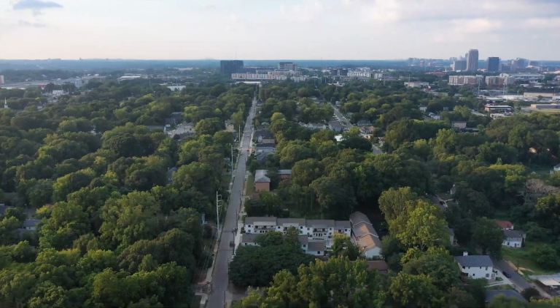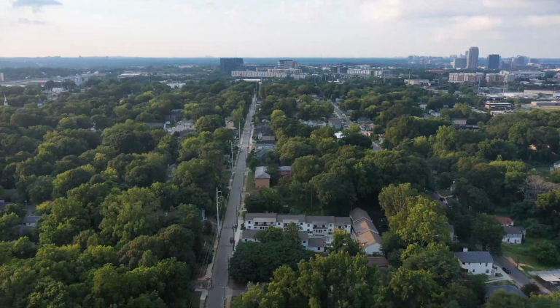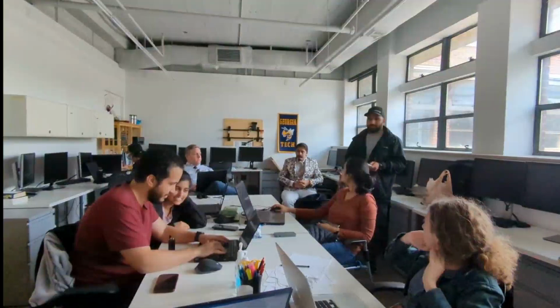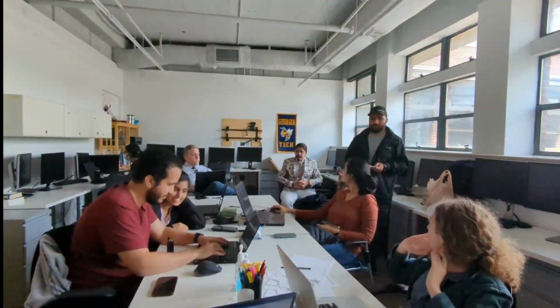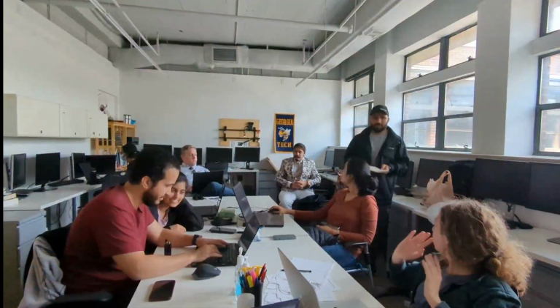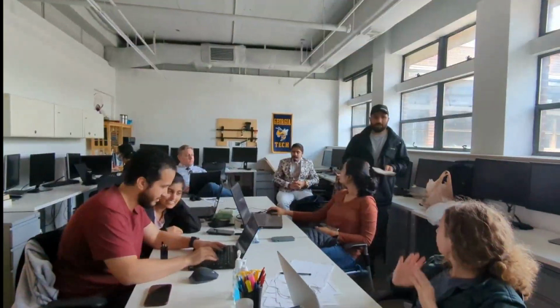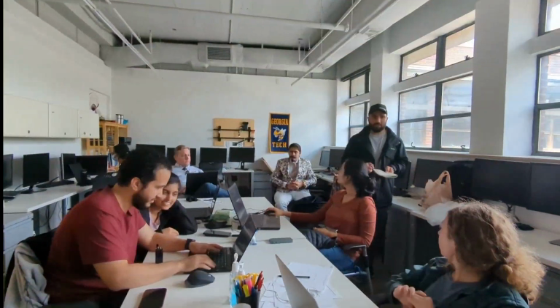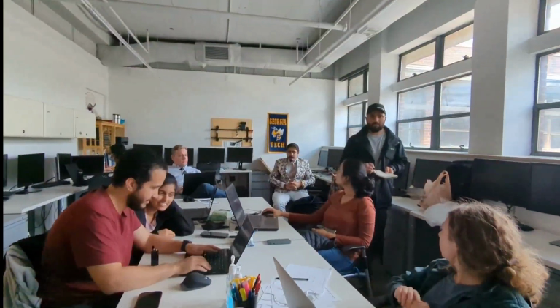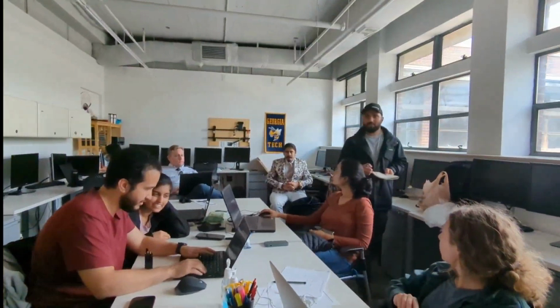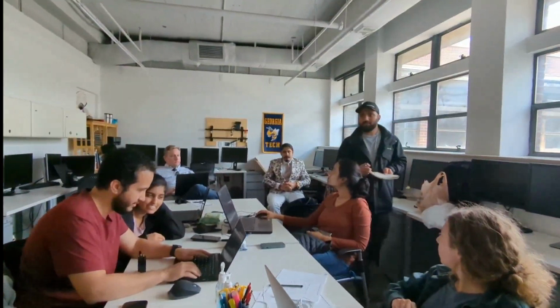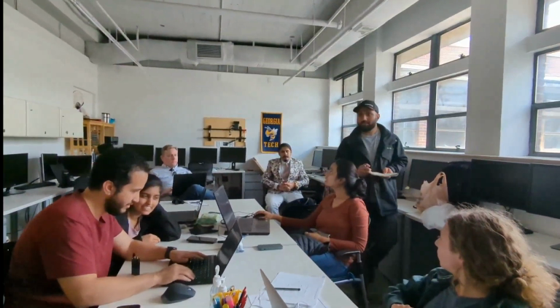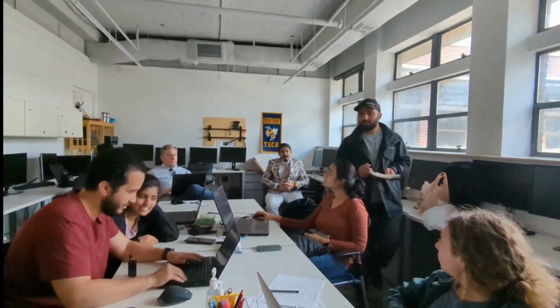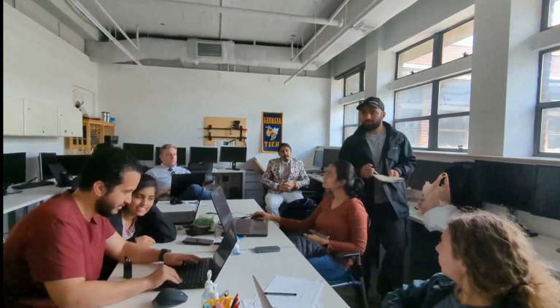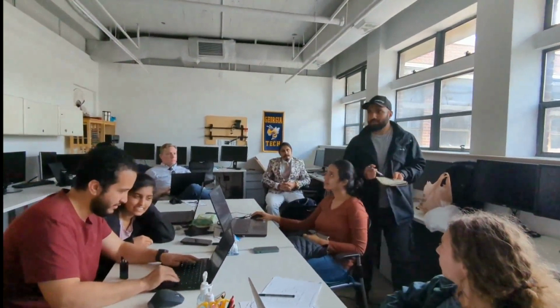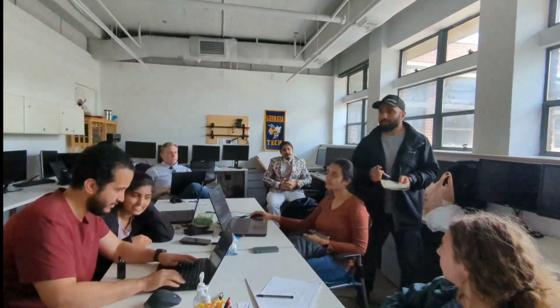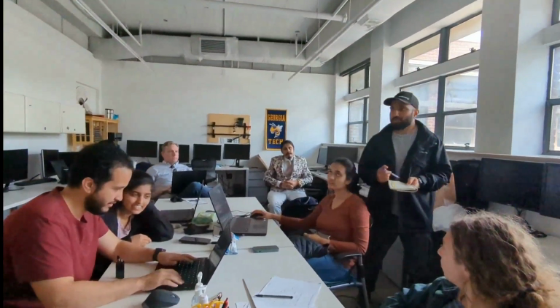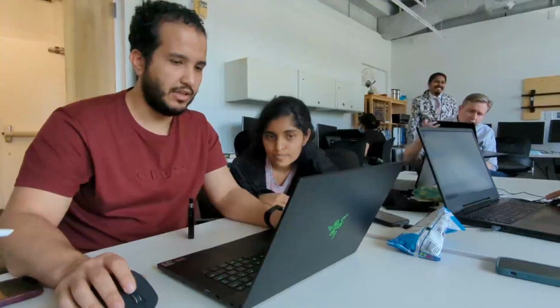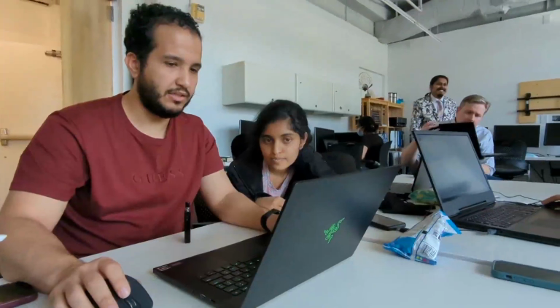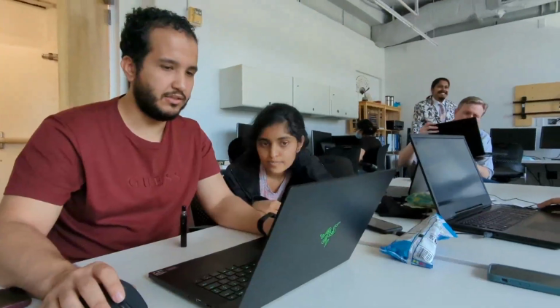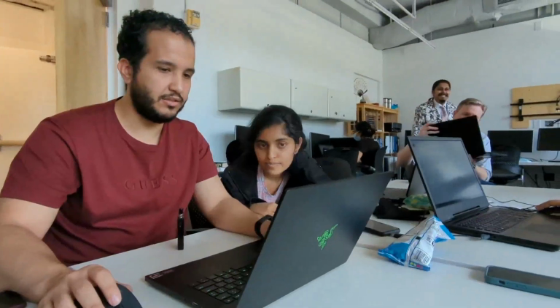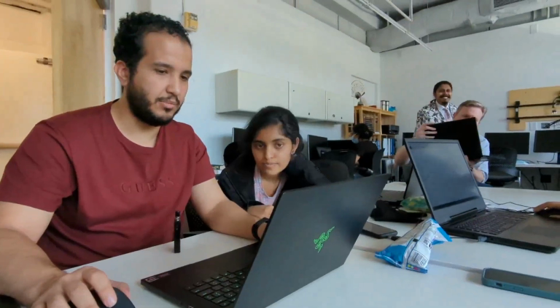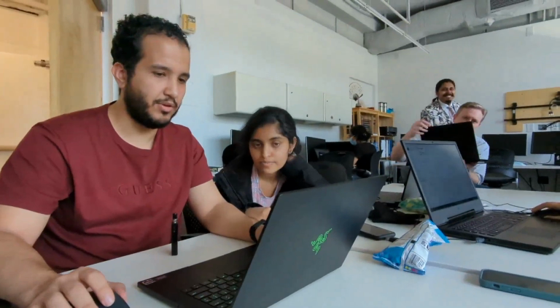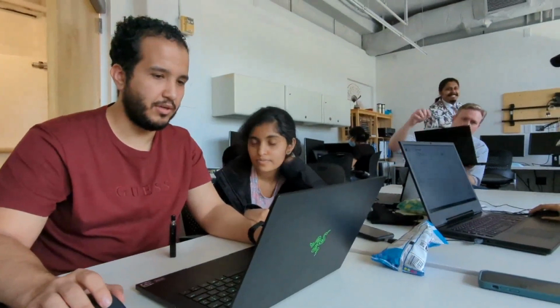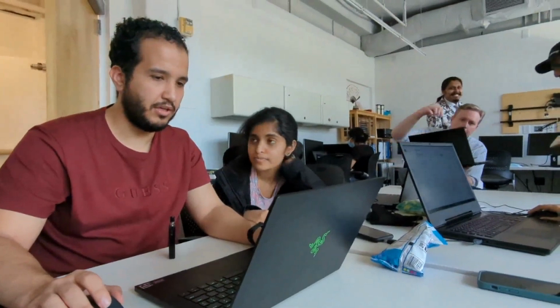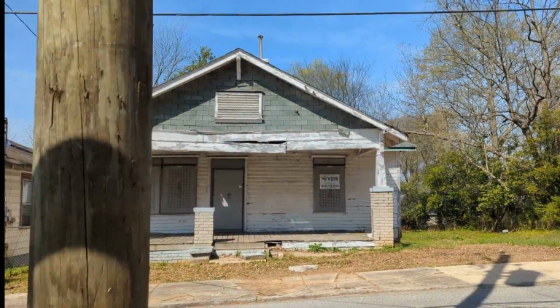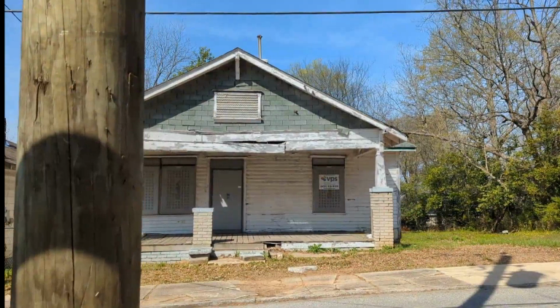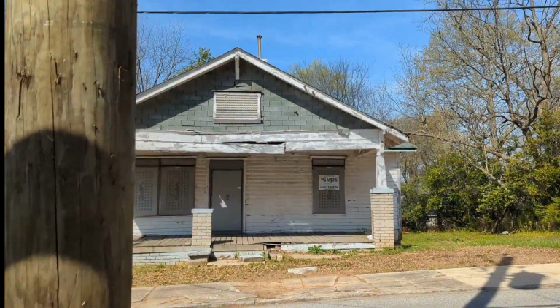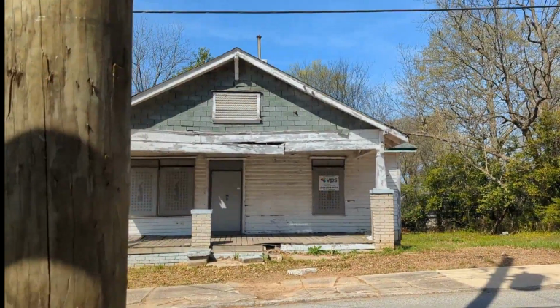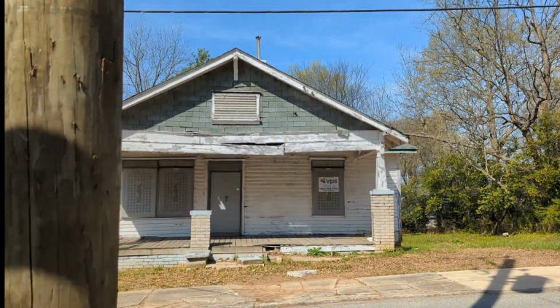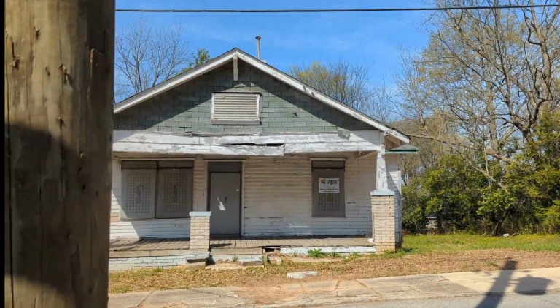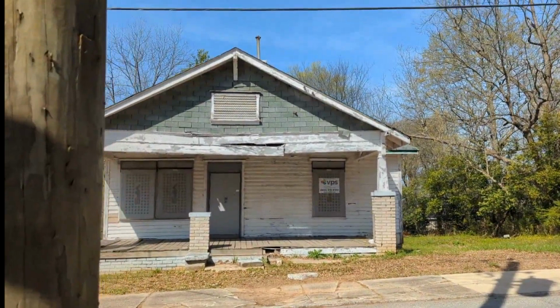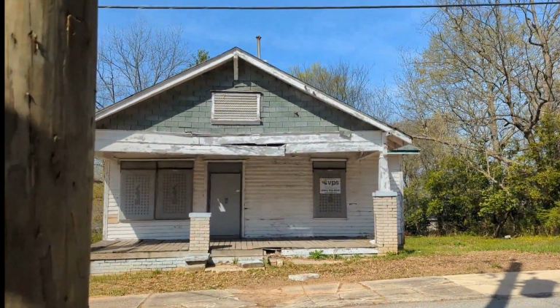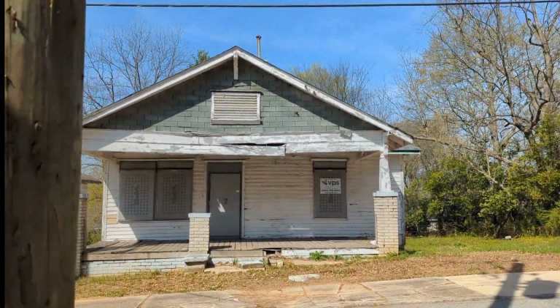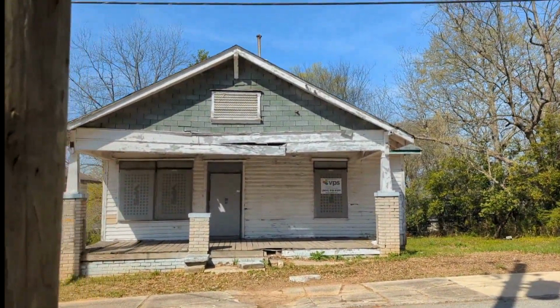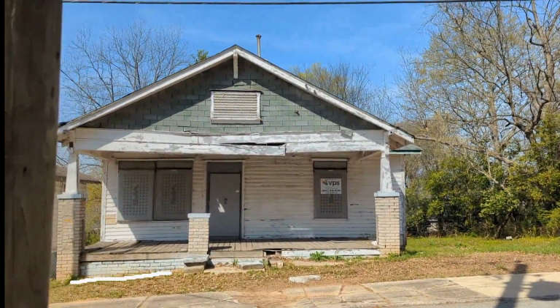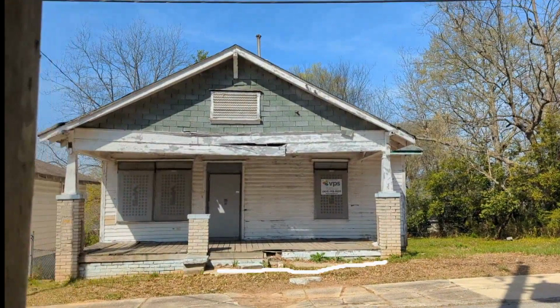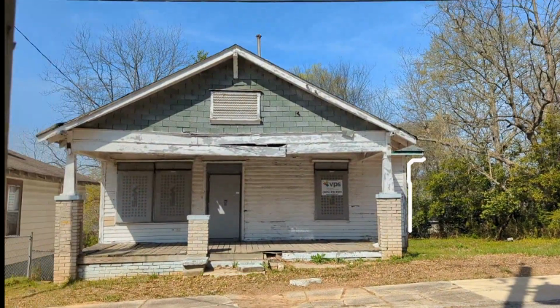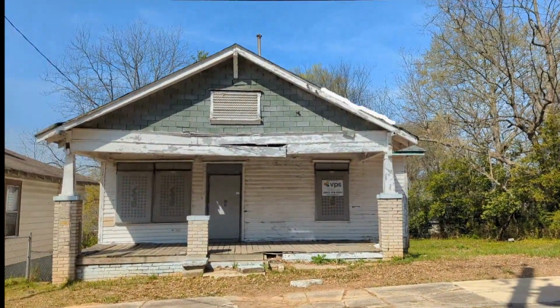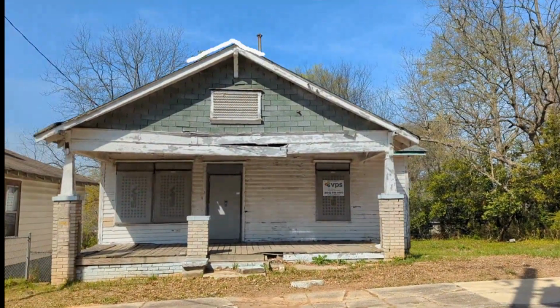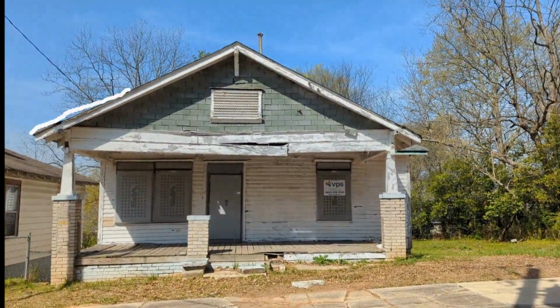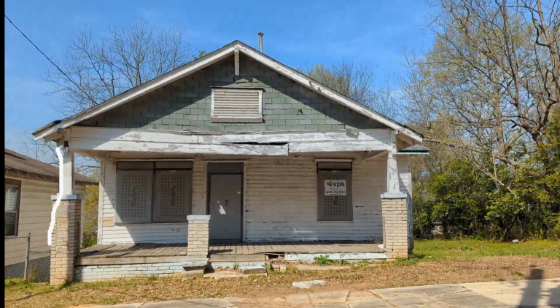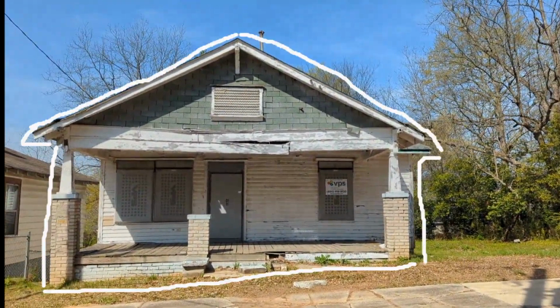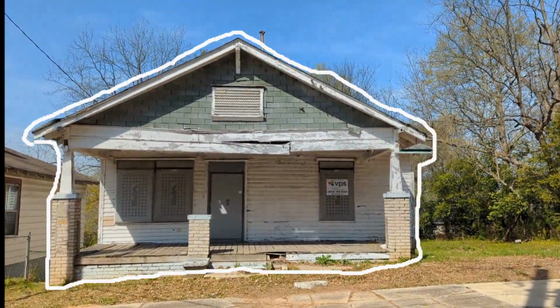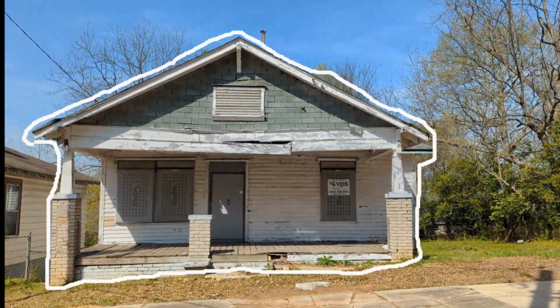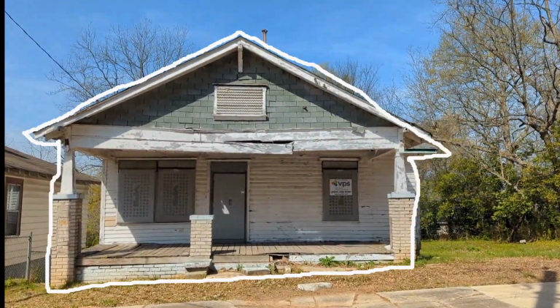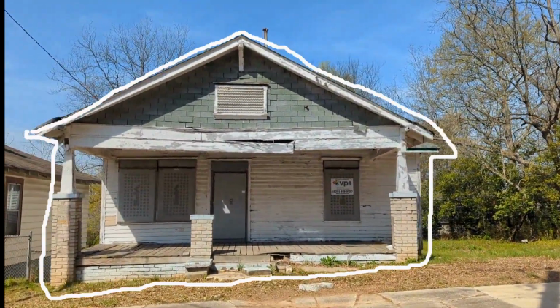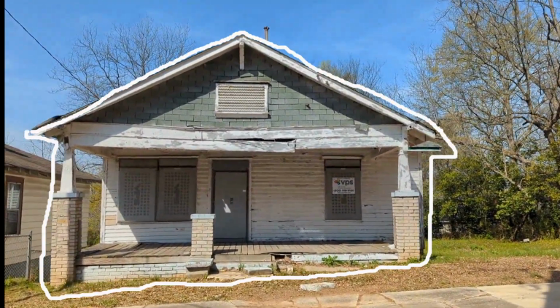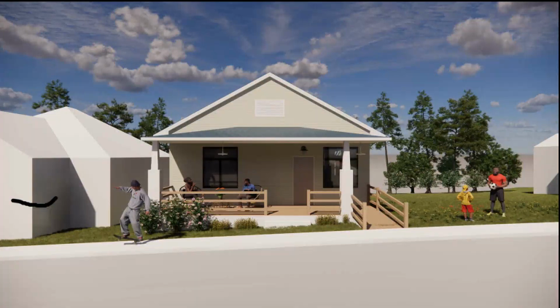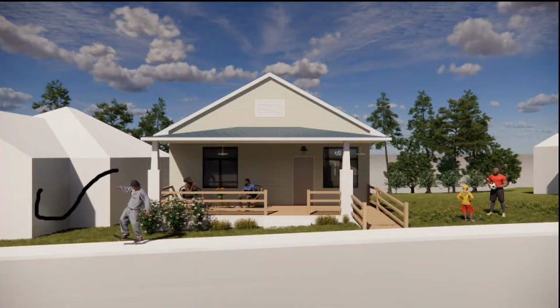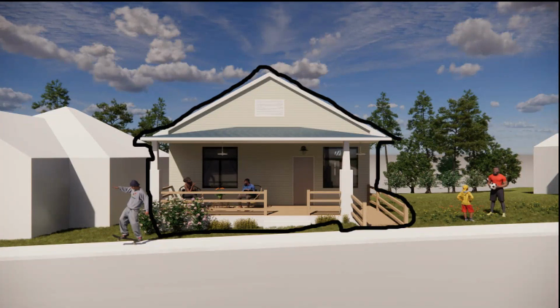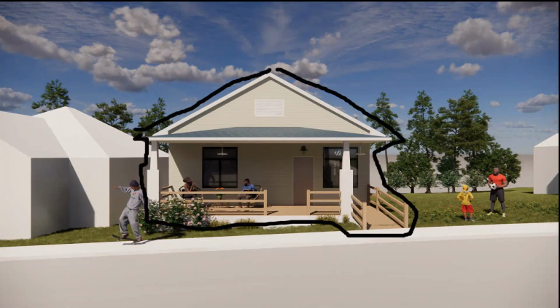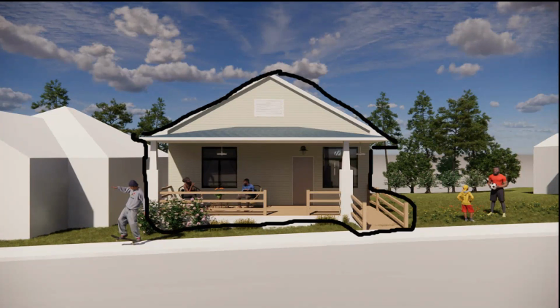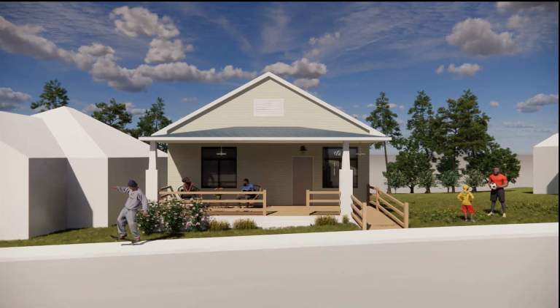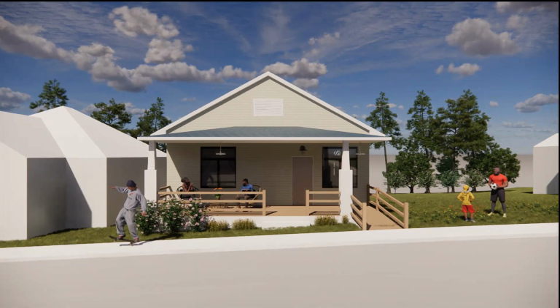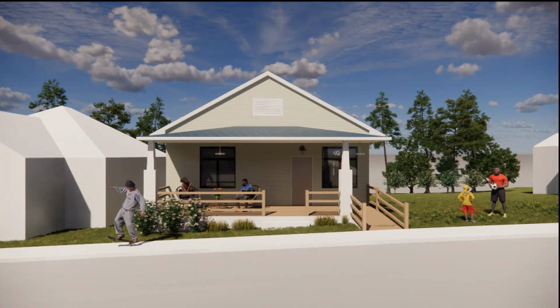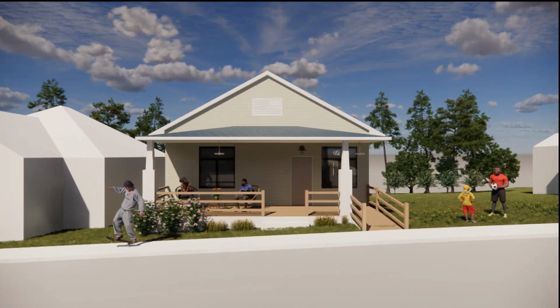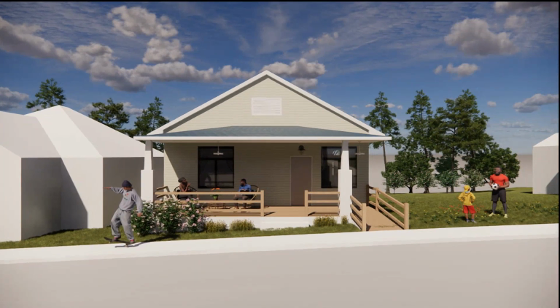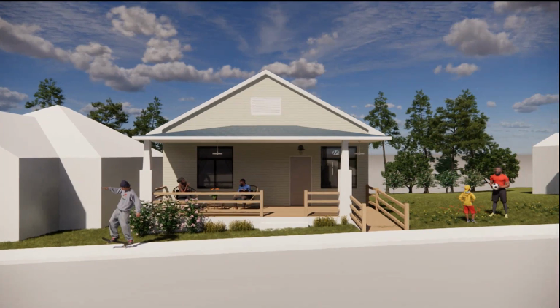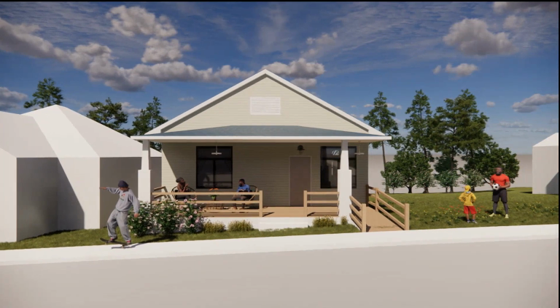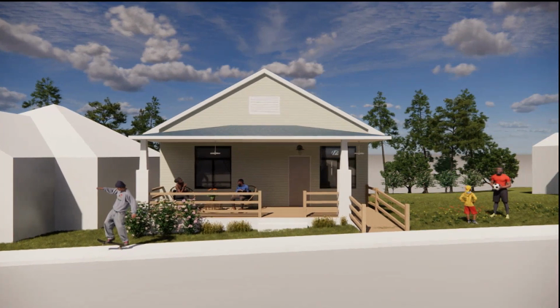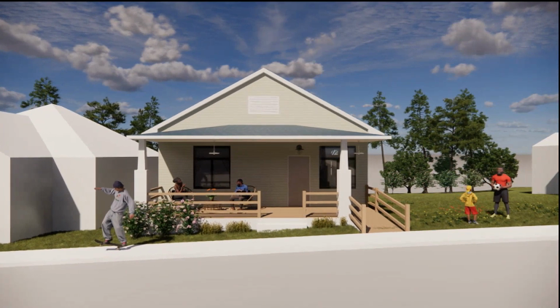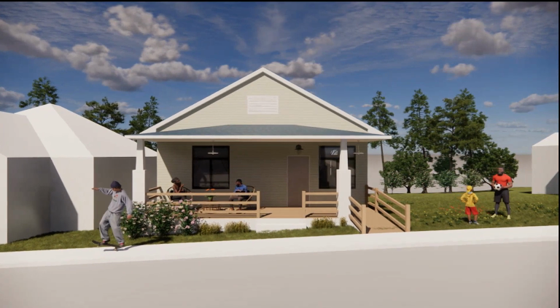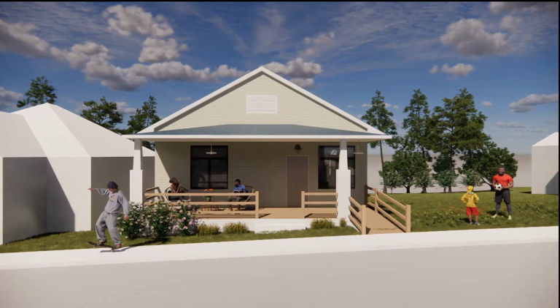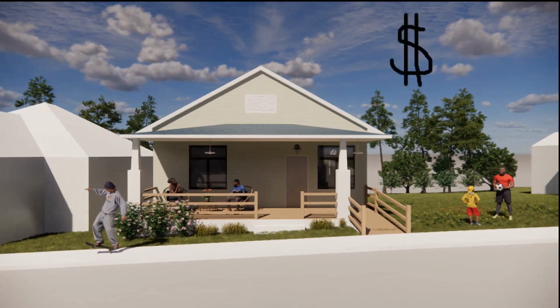We are the Georgia Tech English Avenue Yellow Jackets. Our goal is to retrofit this 100-year-old house into a net-zero home and make it affordable.